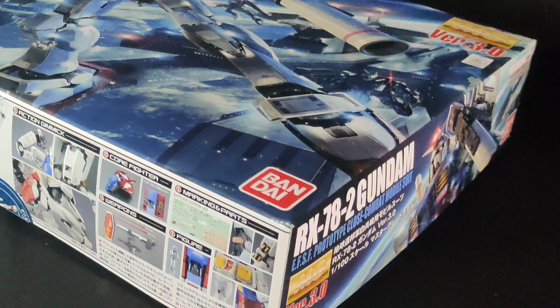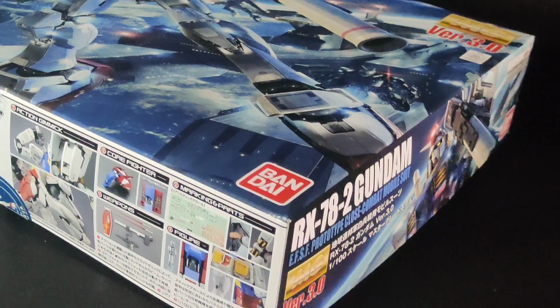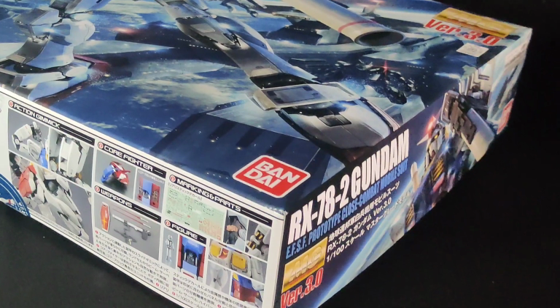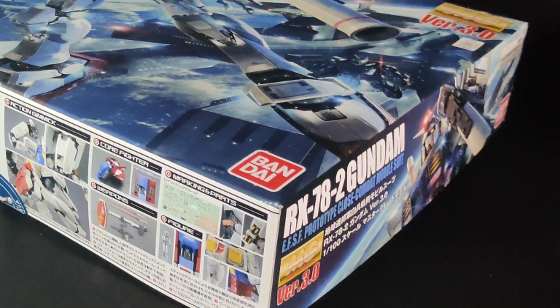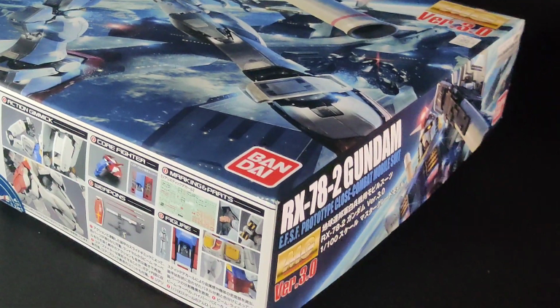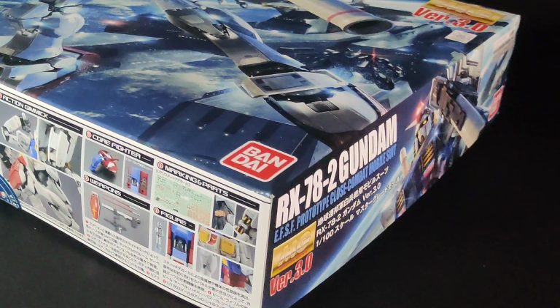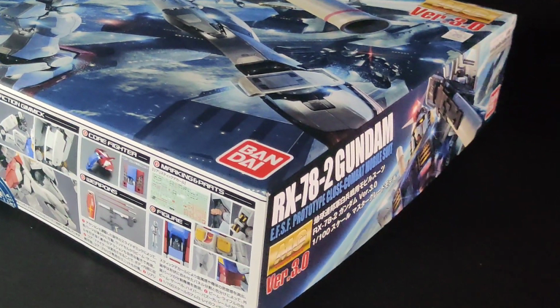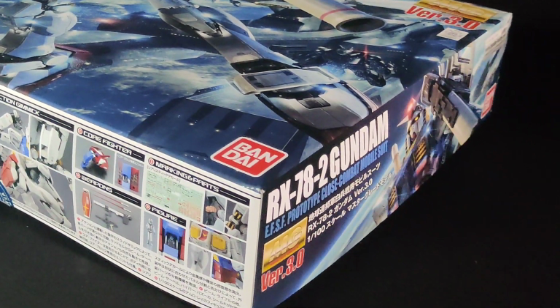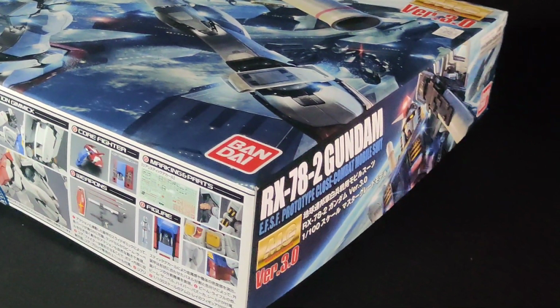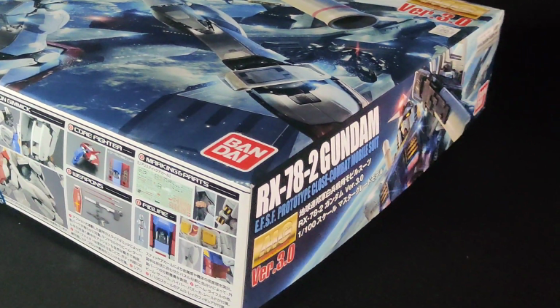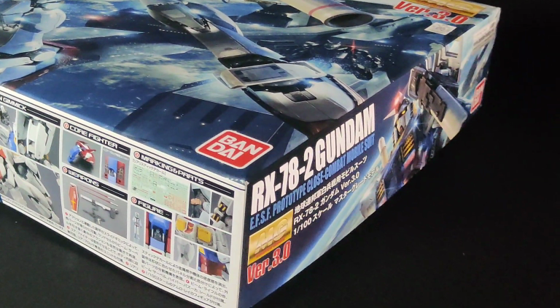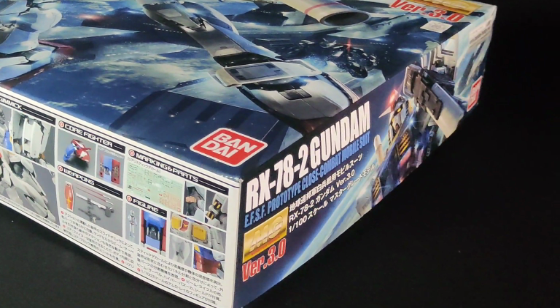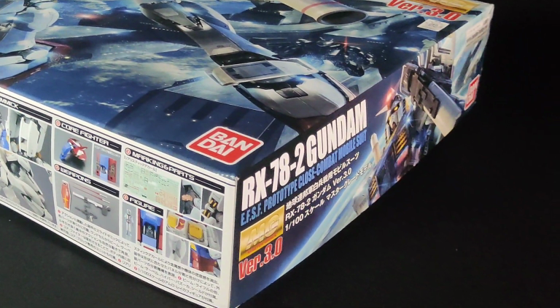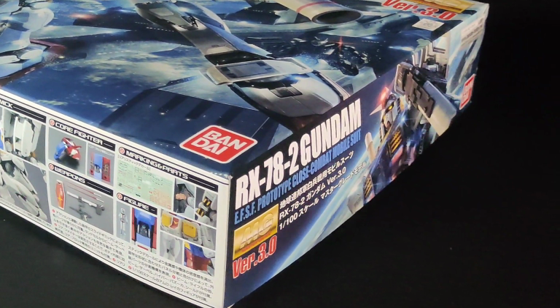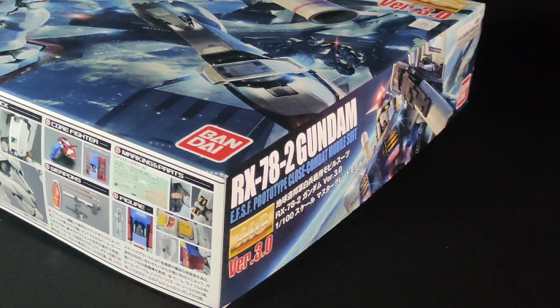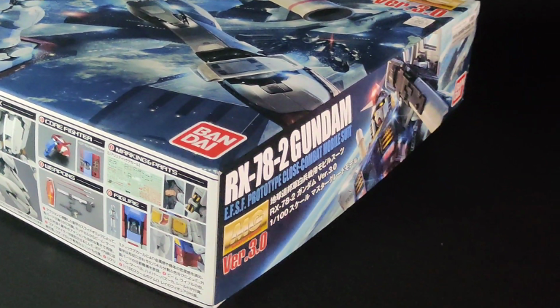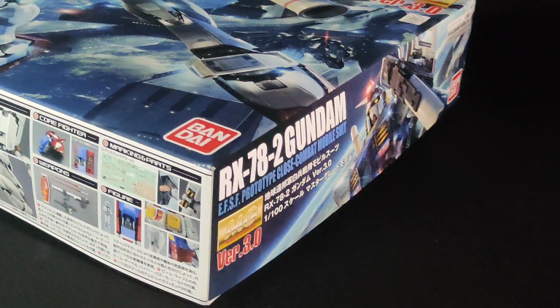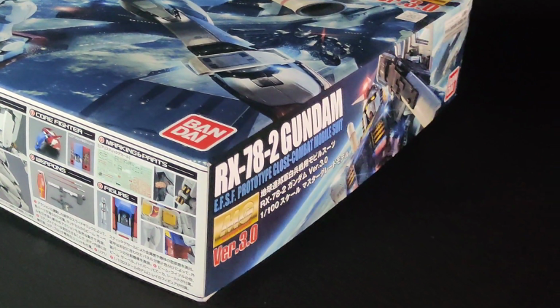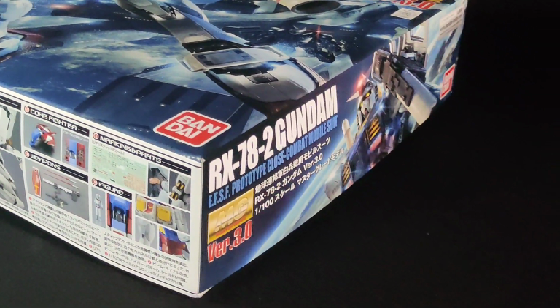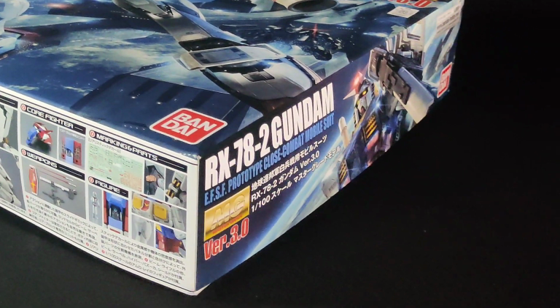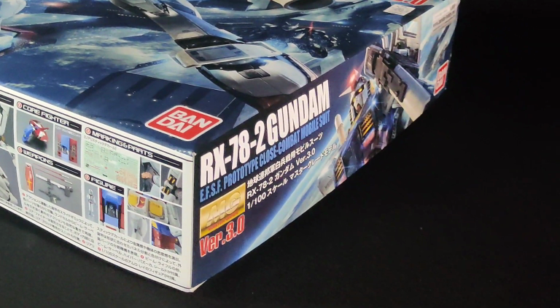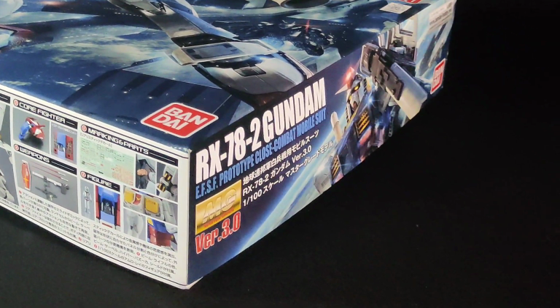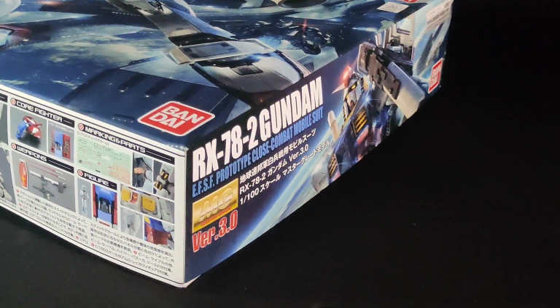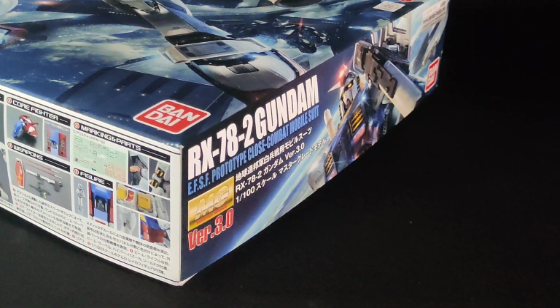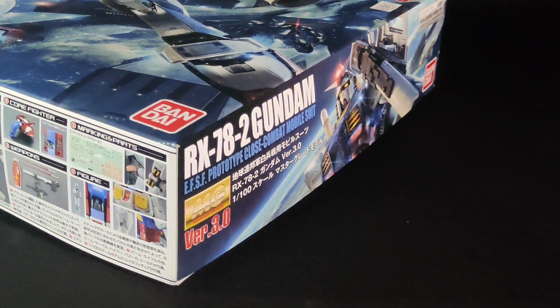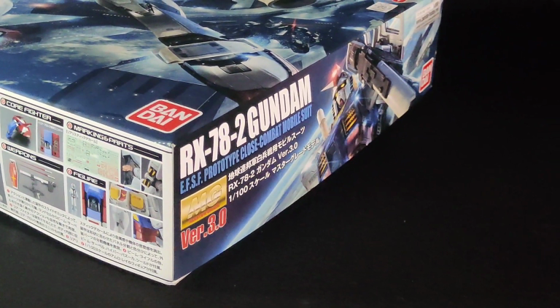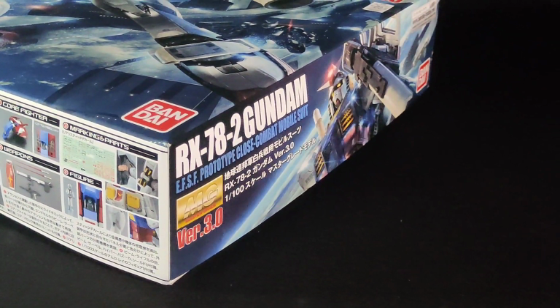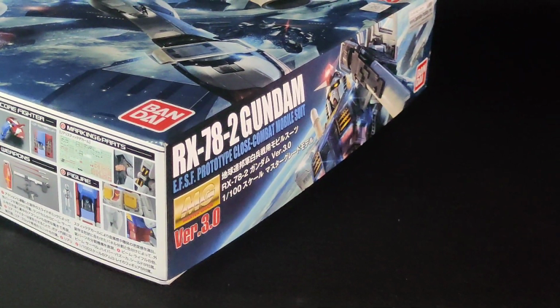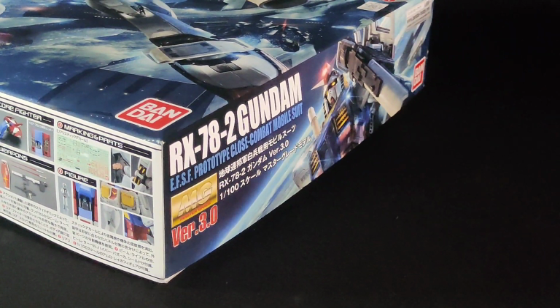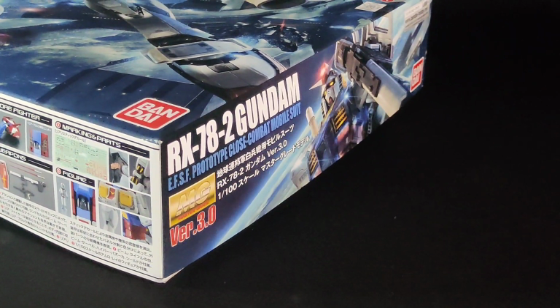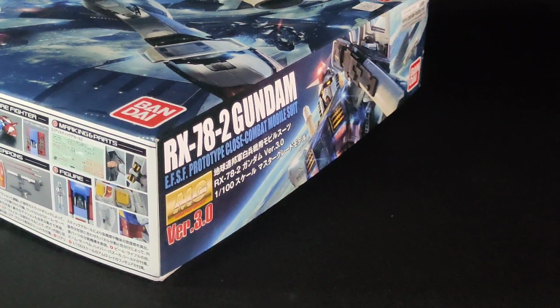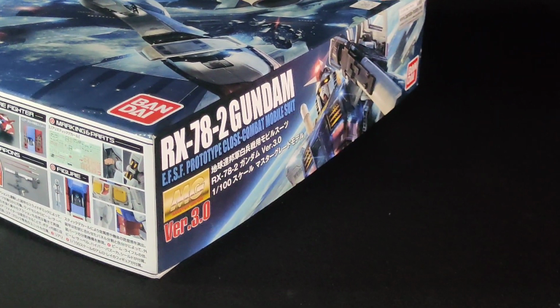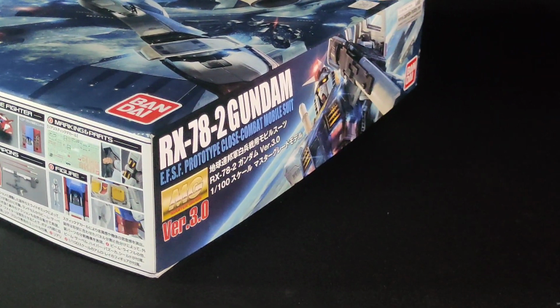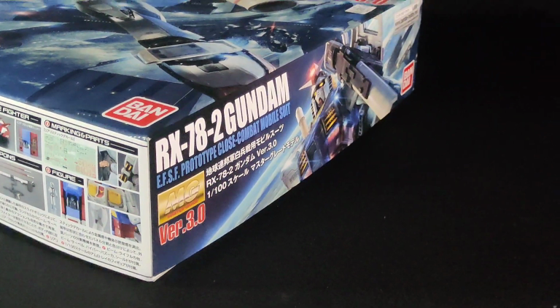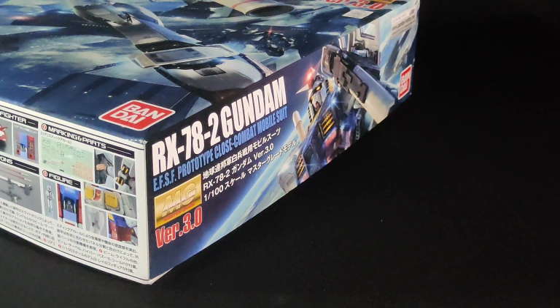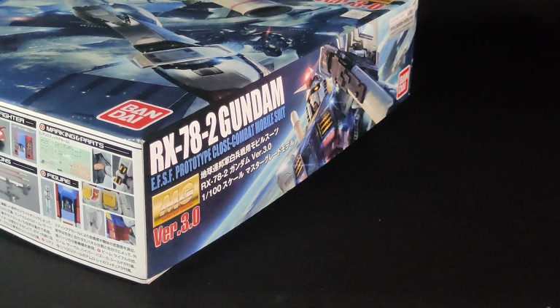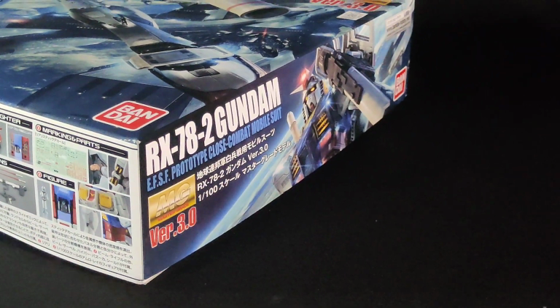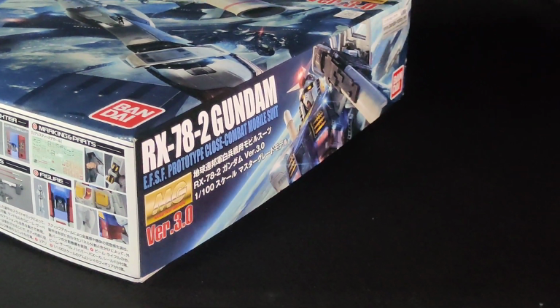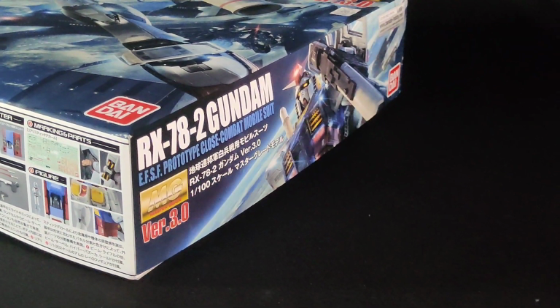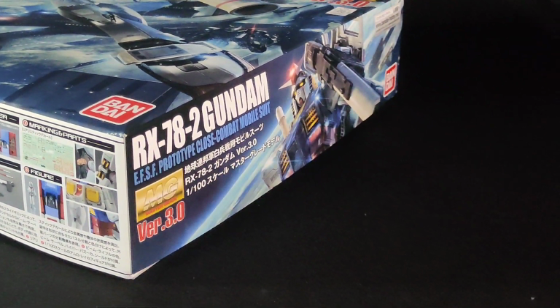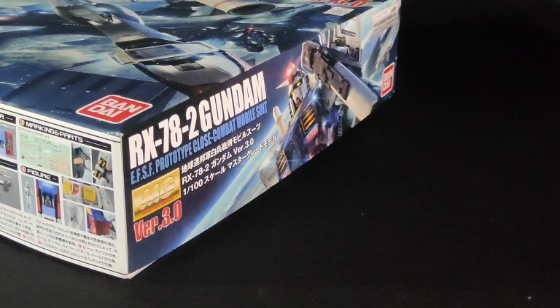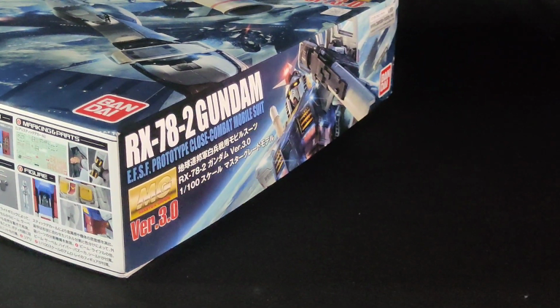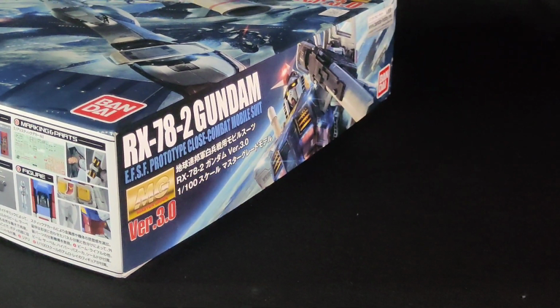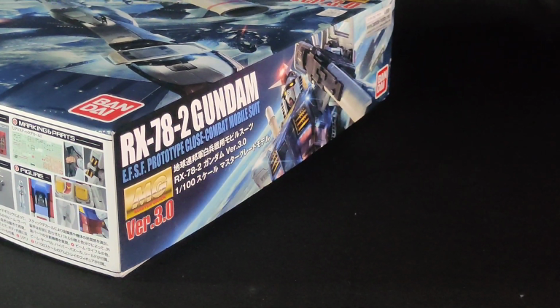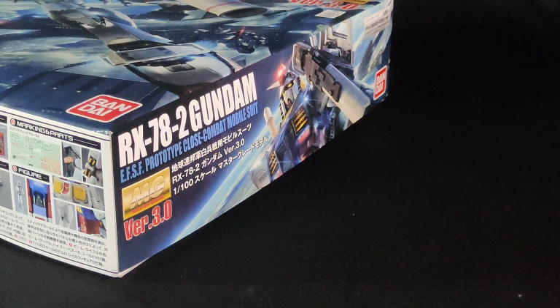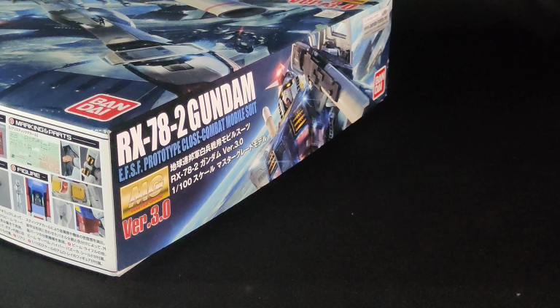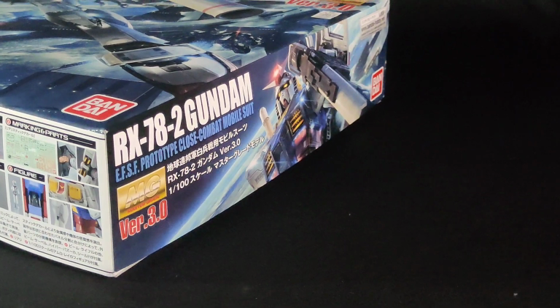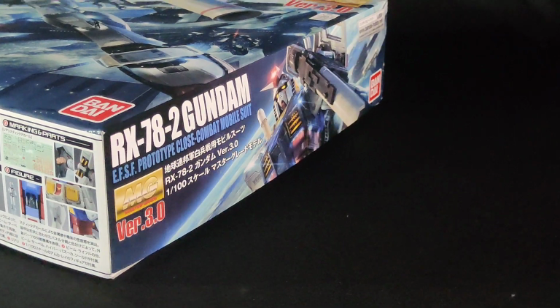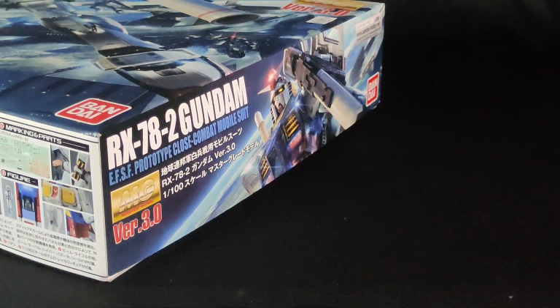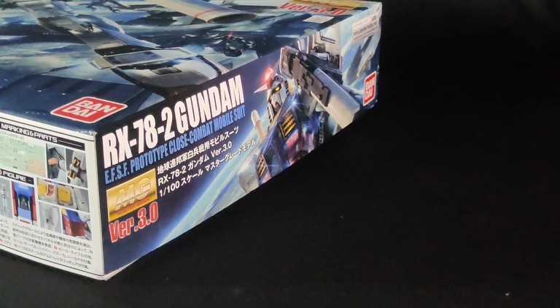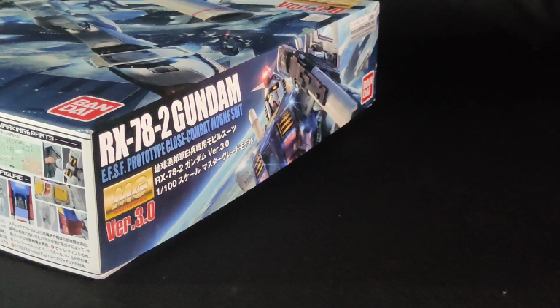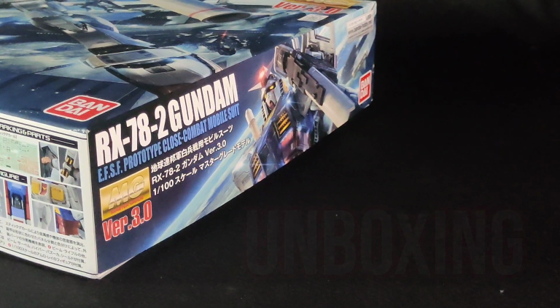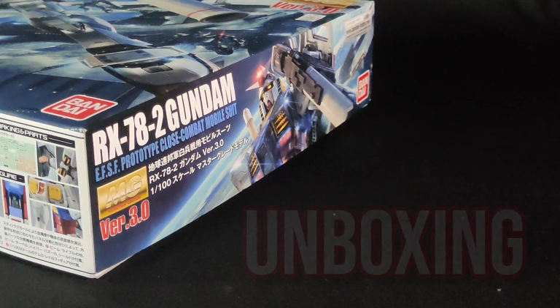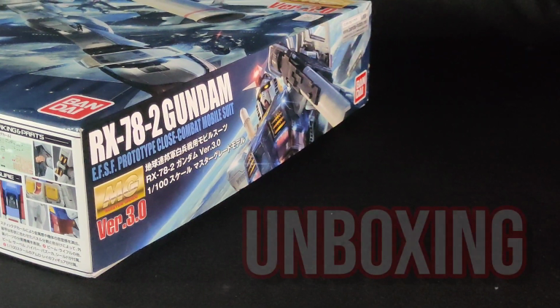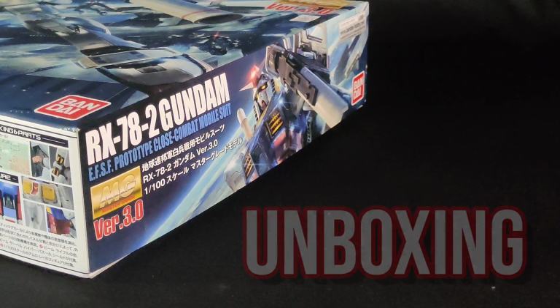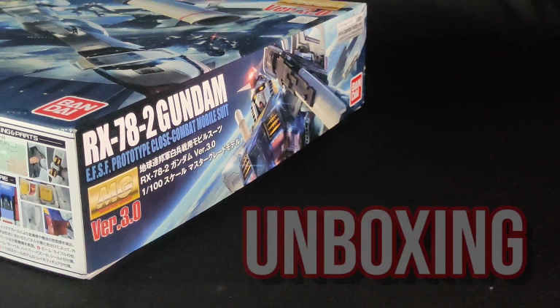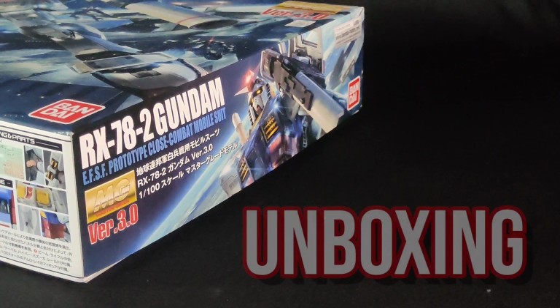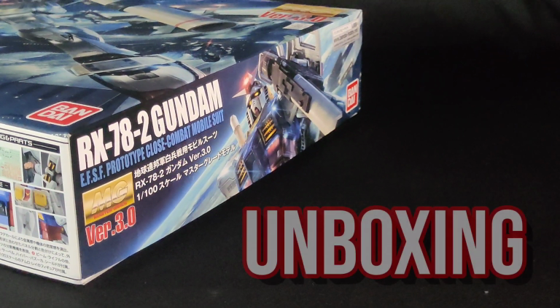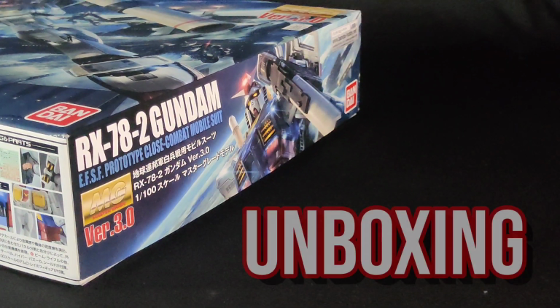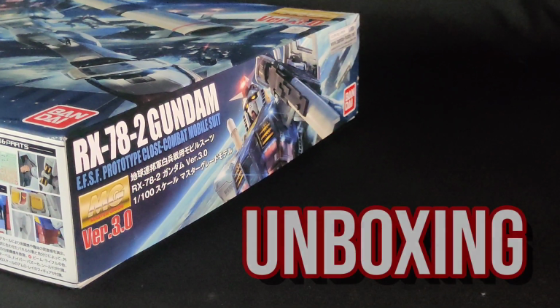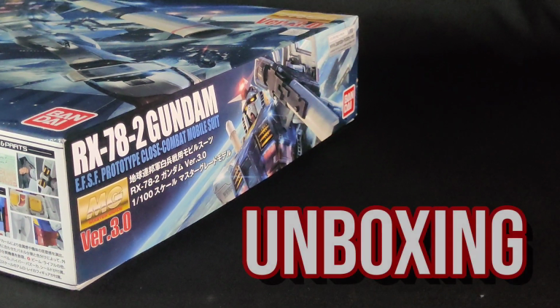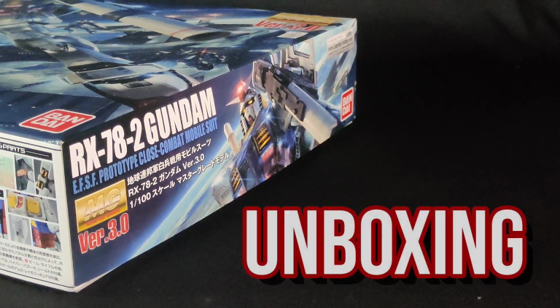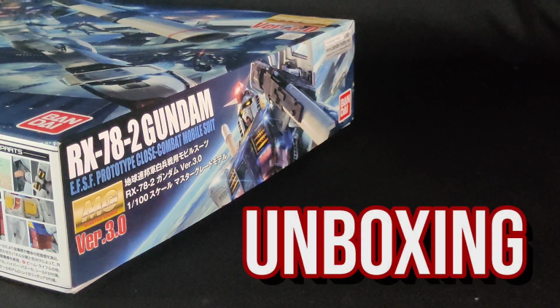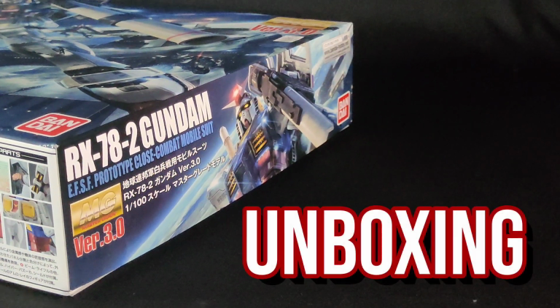Hello, it's TheGemin again! In this video, we will be unboxing the Master Grade RX-78-2 Gundam, version 3.0.